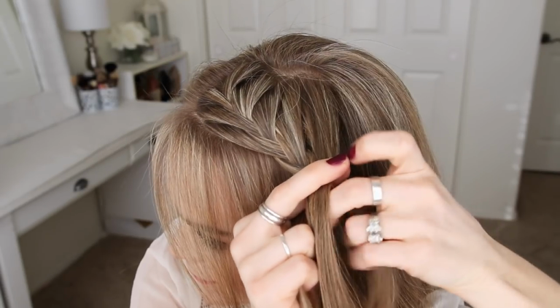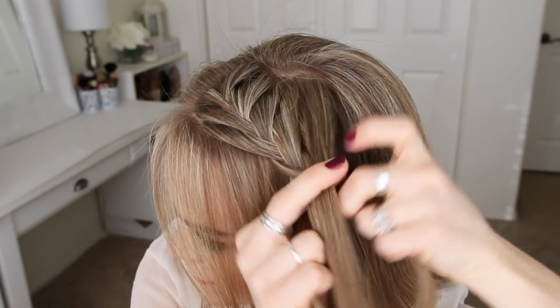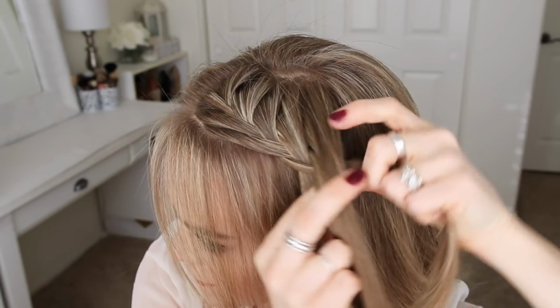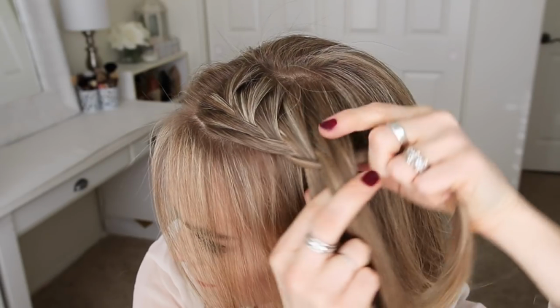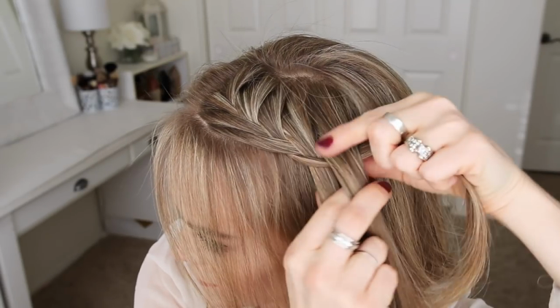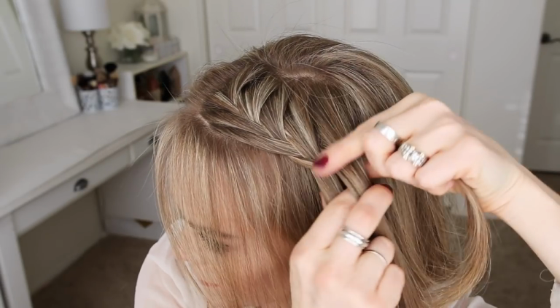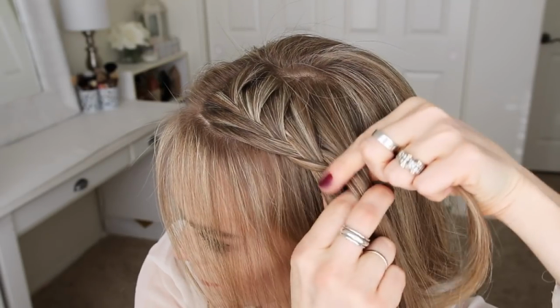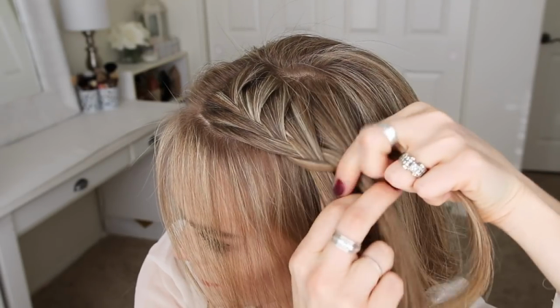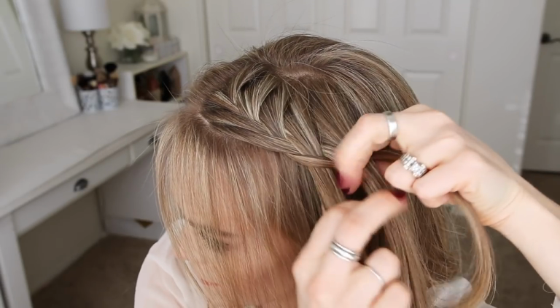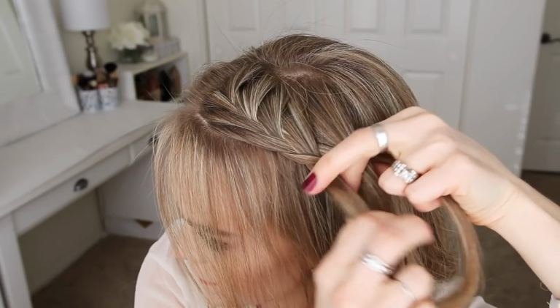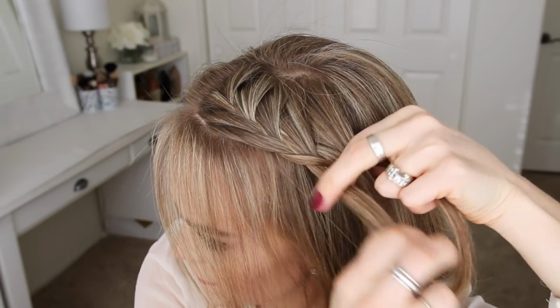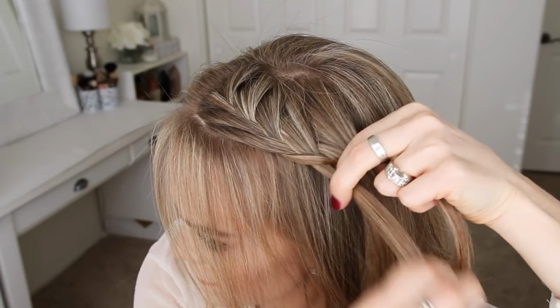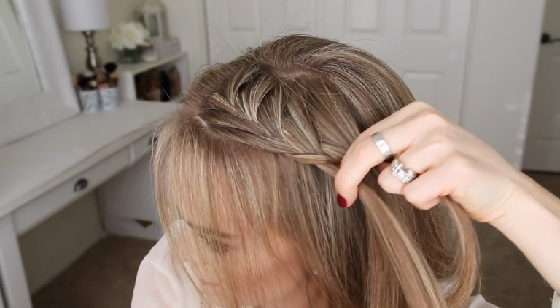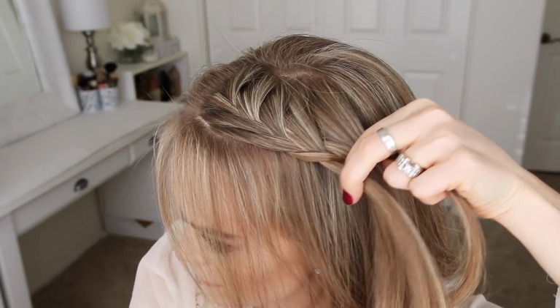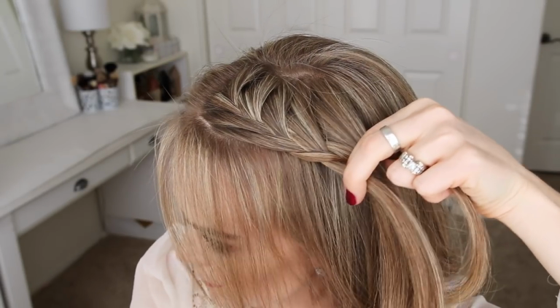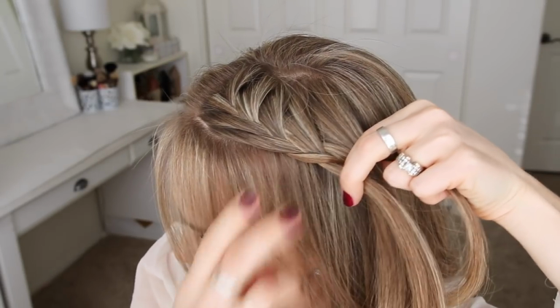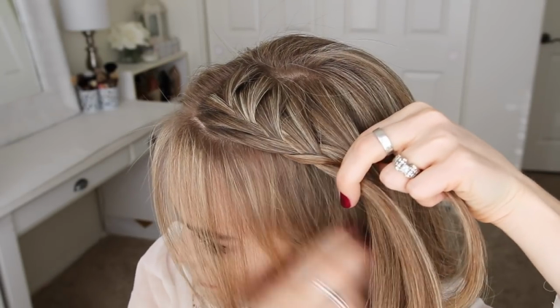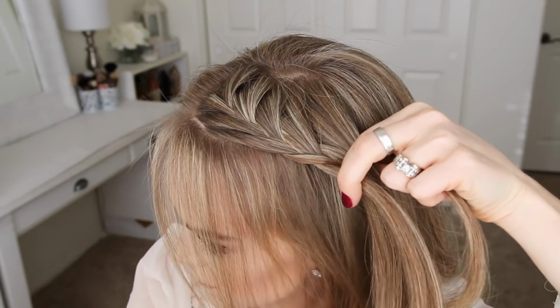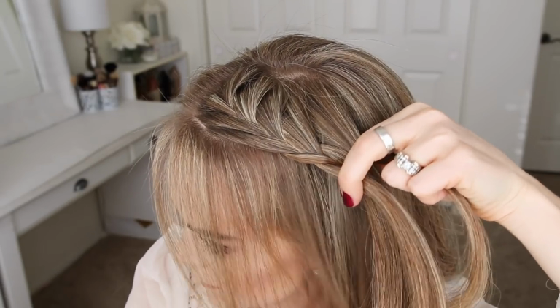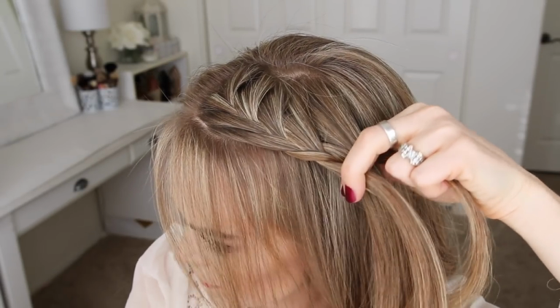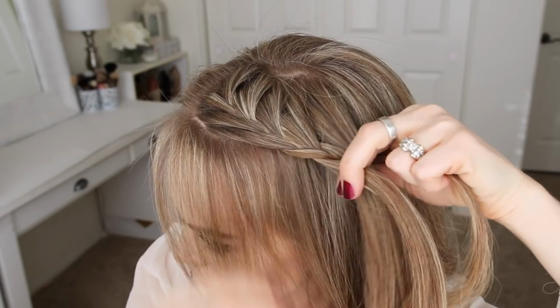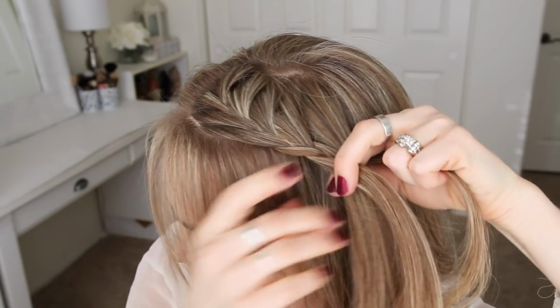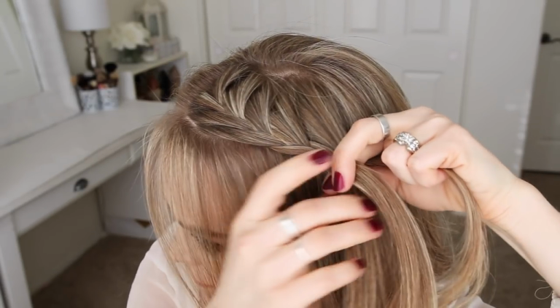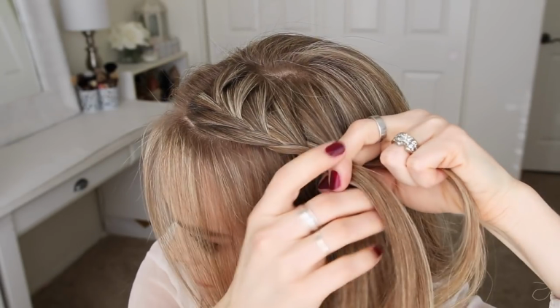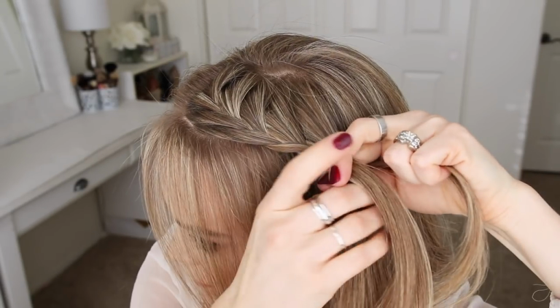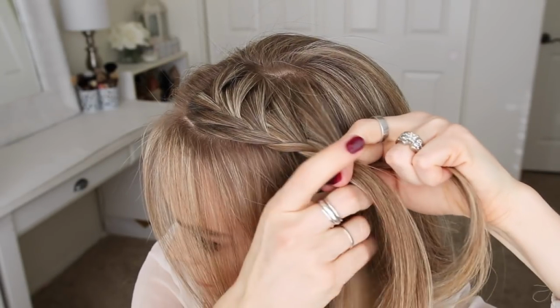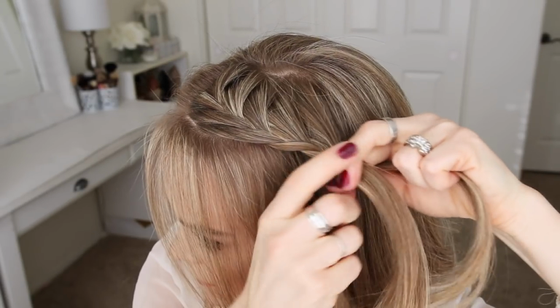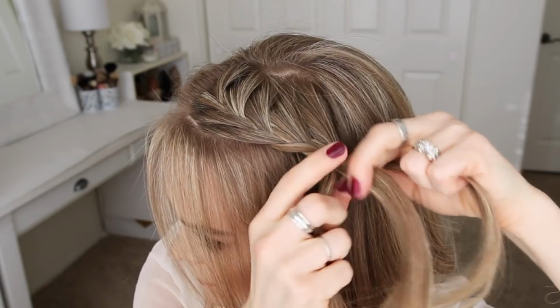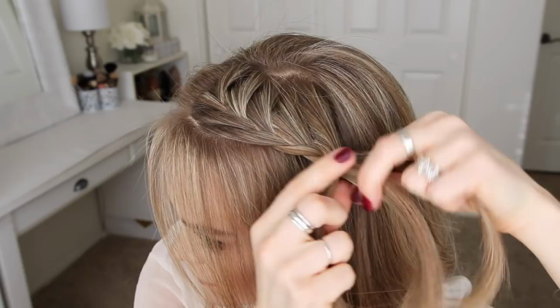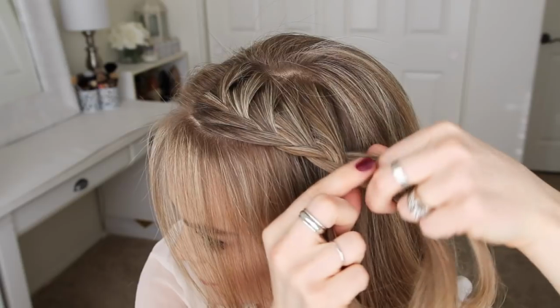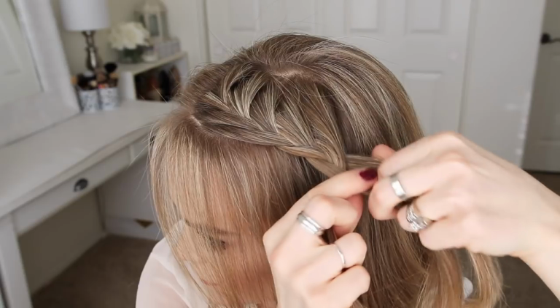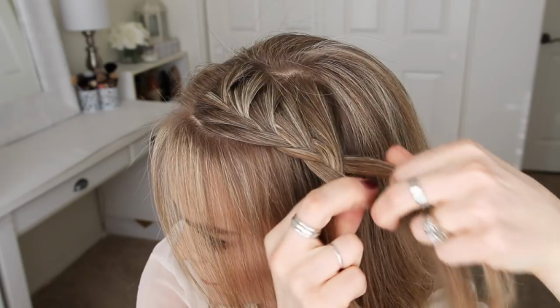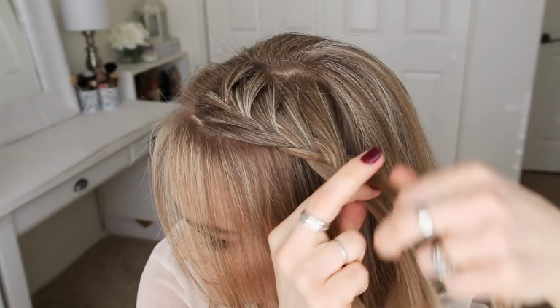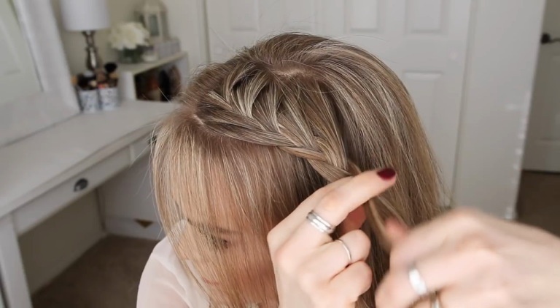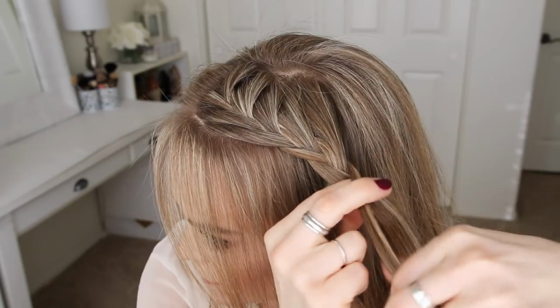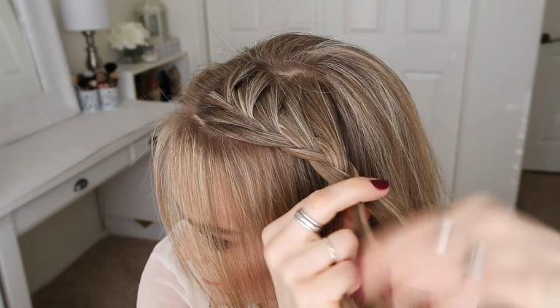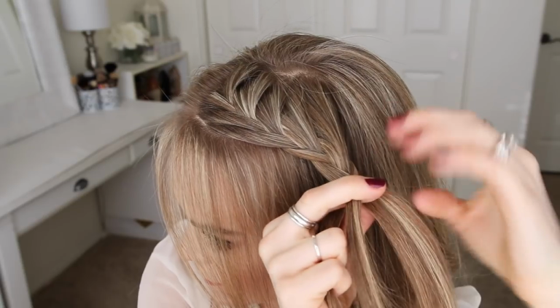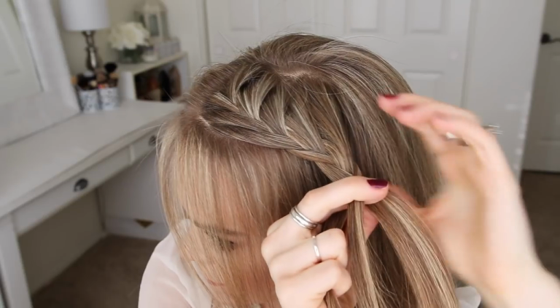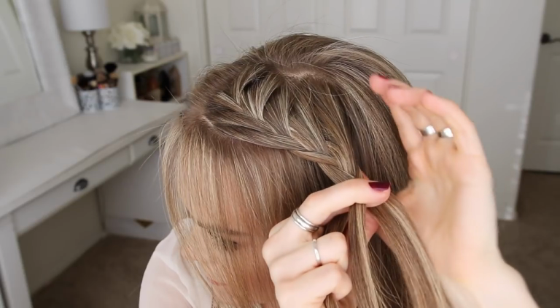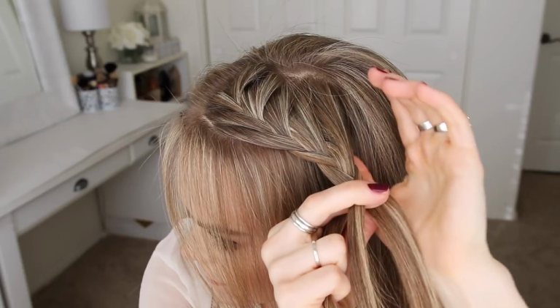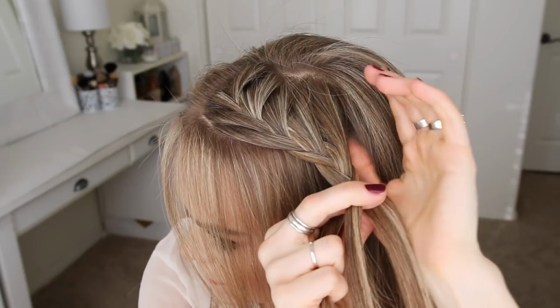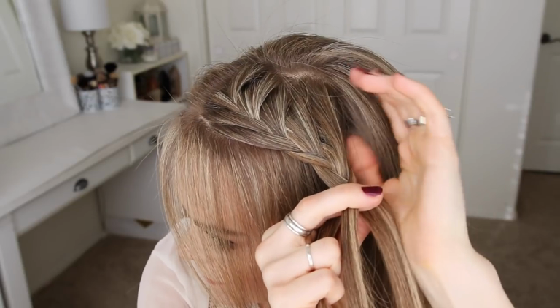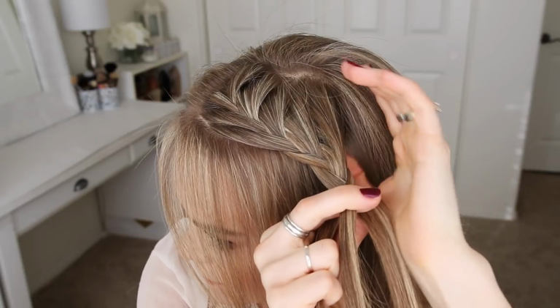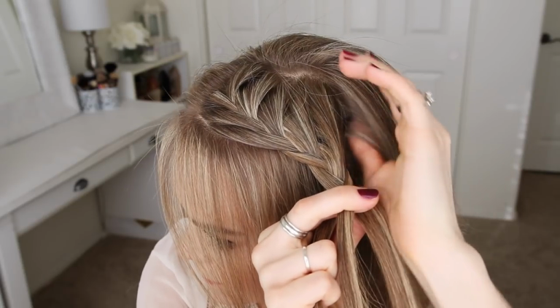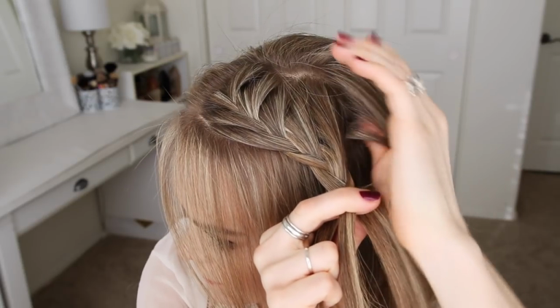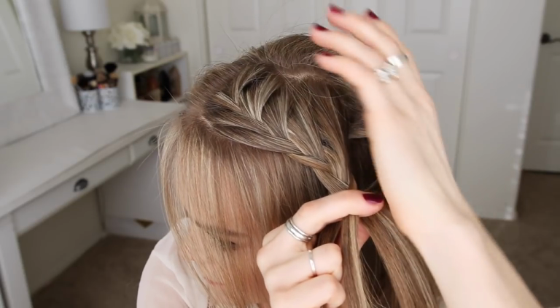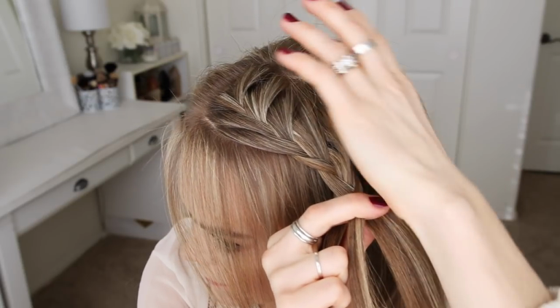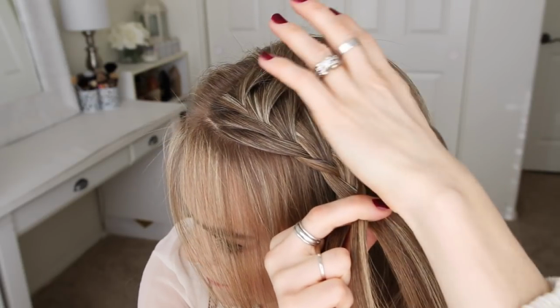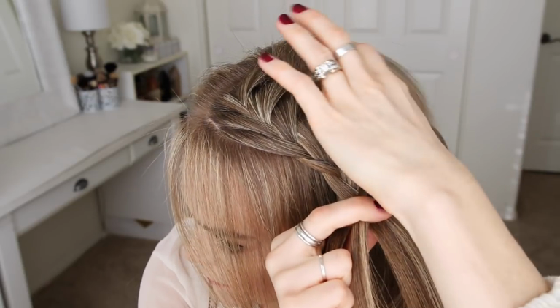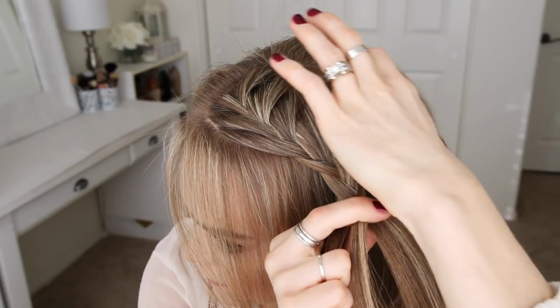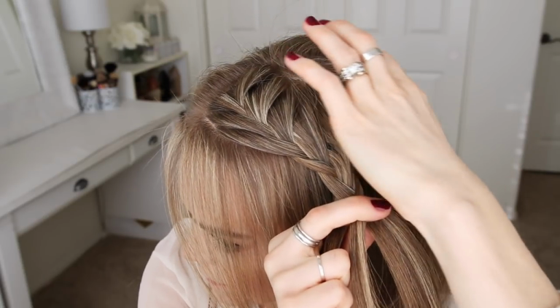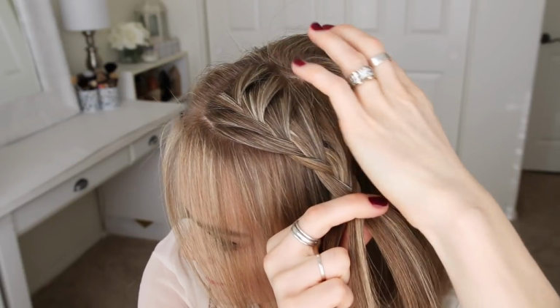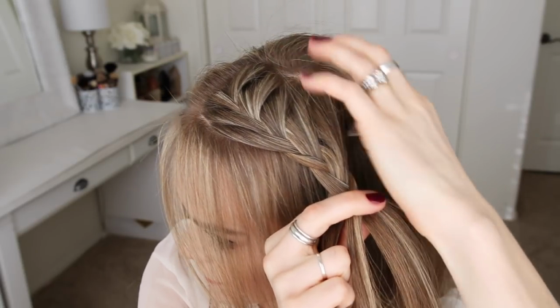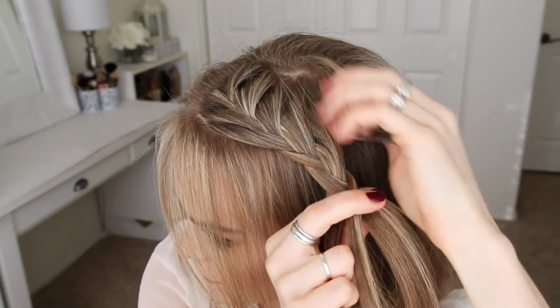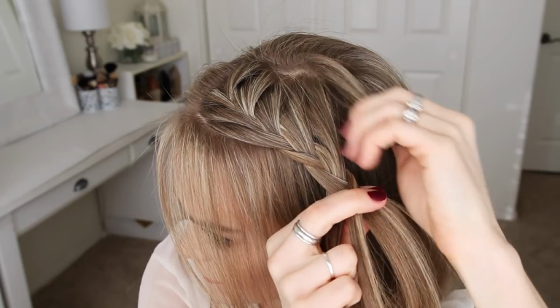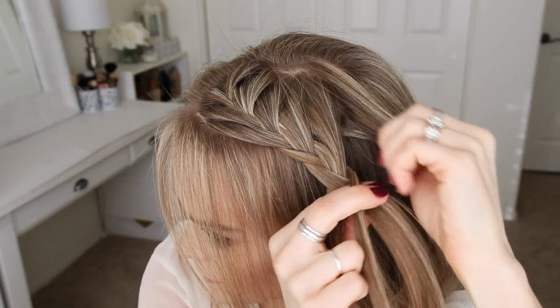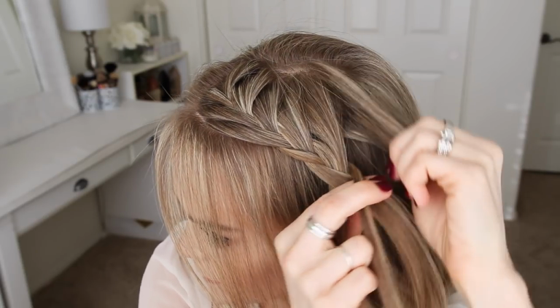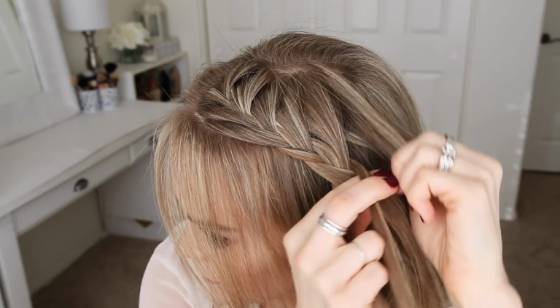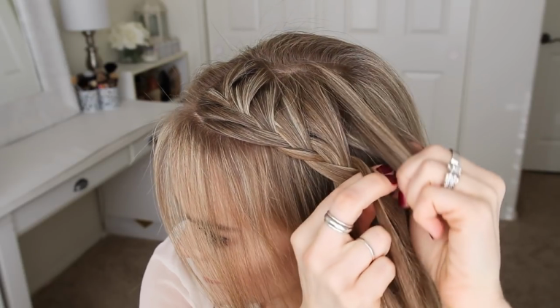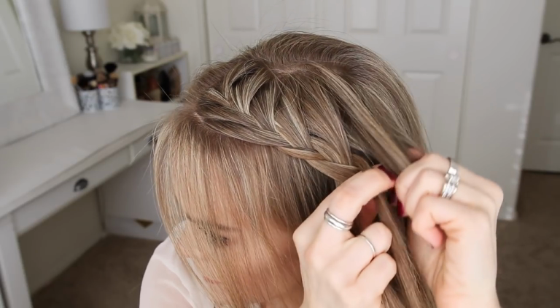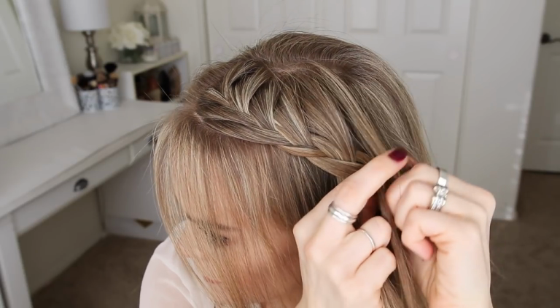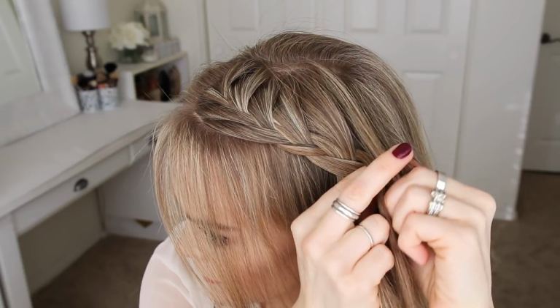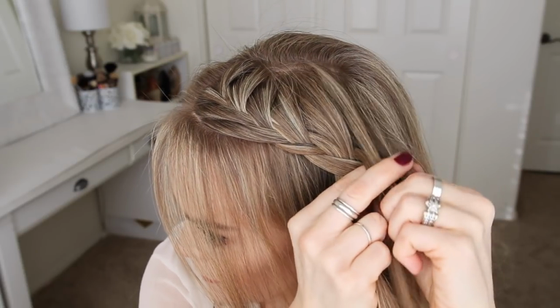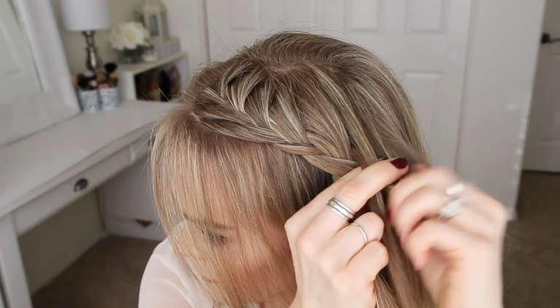I'm just going to repeat those steps, only adding in hair from the top of my head, until the braid reaches around to the center of the back of my head.